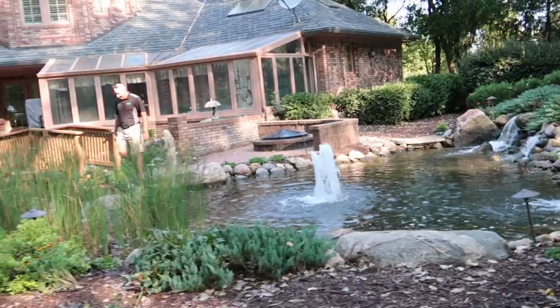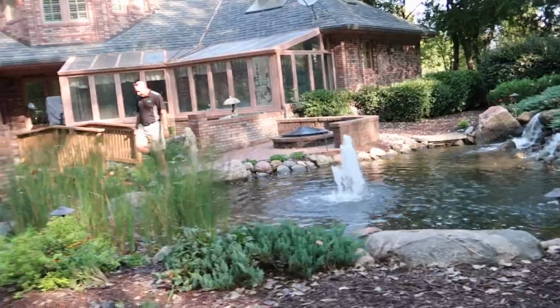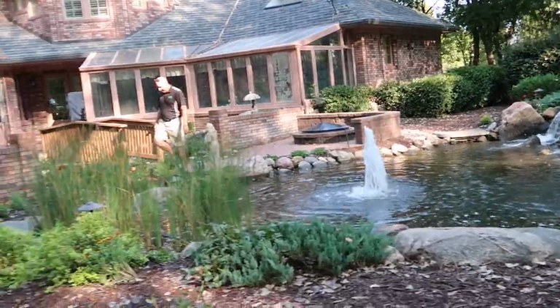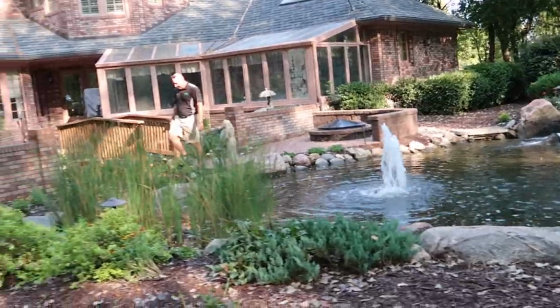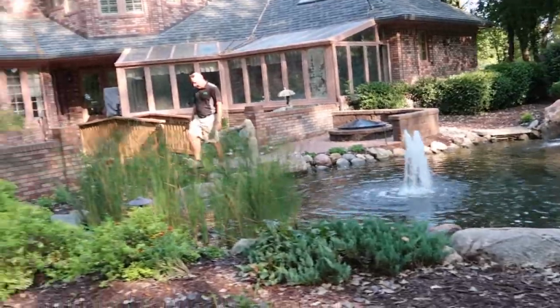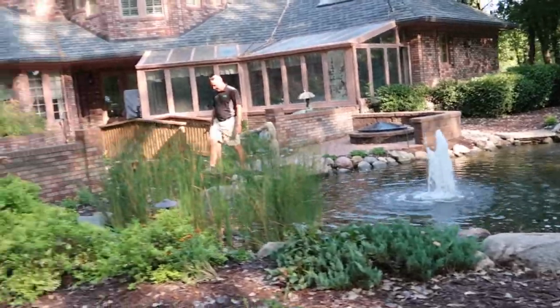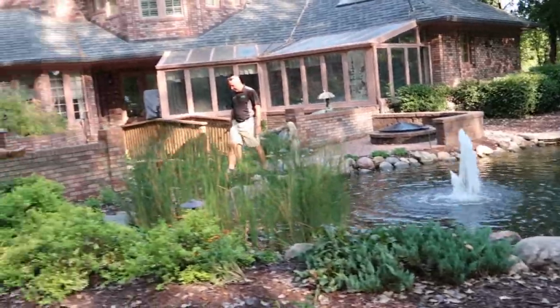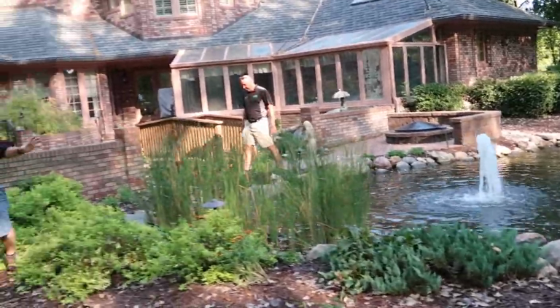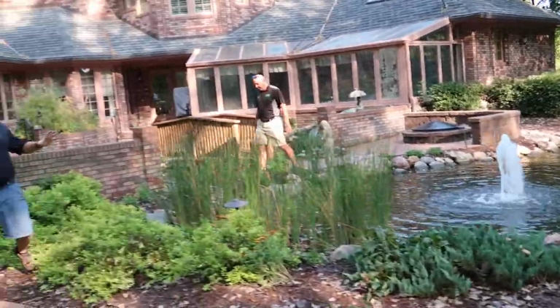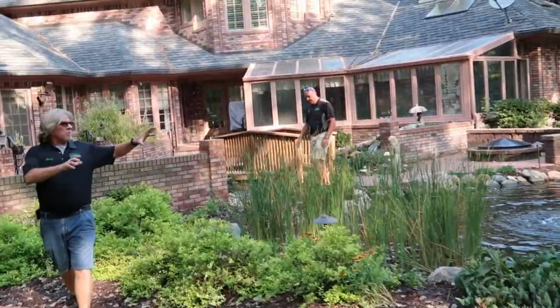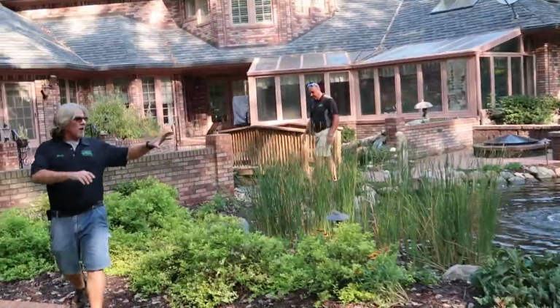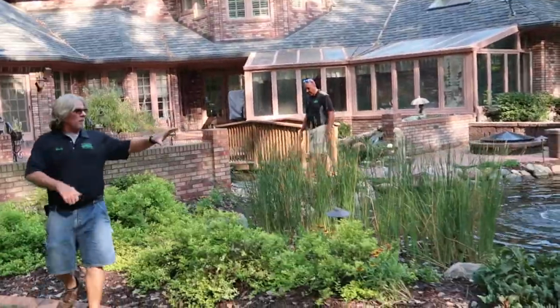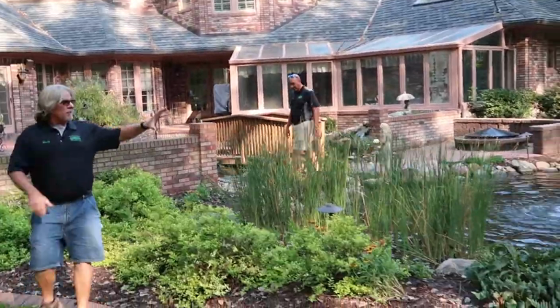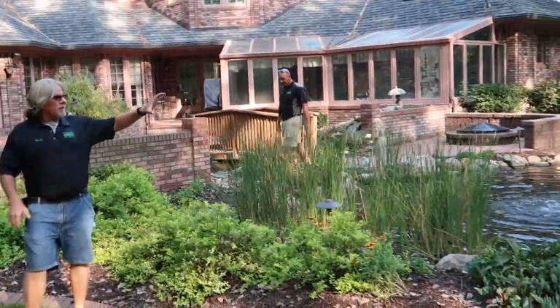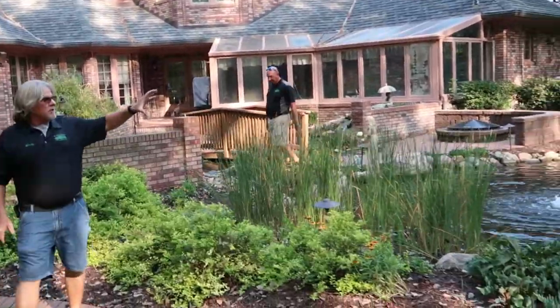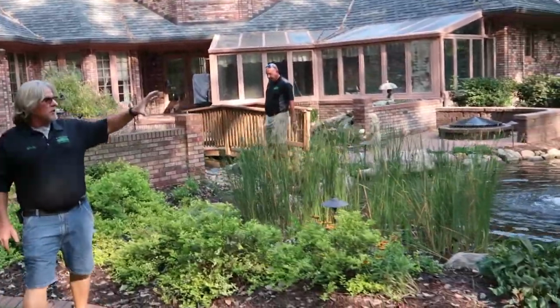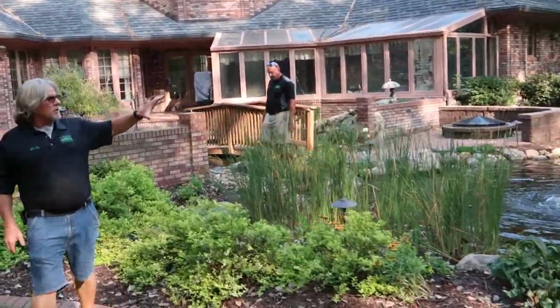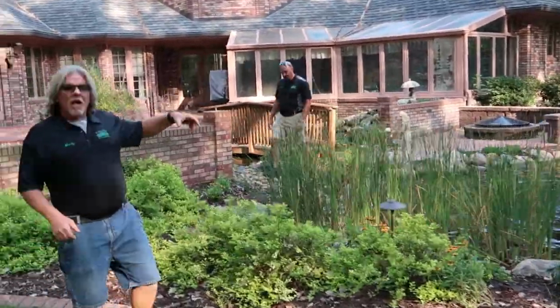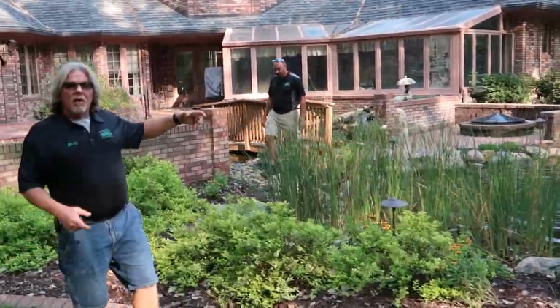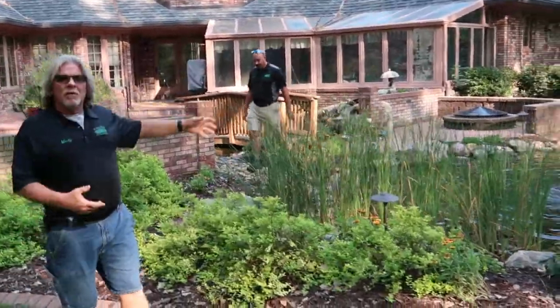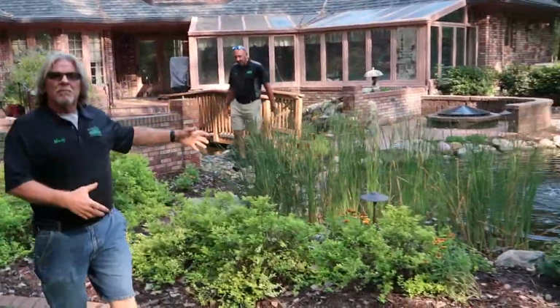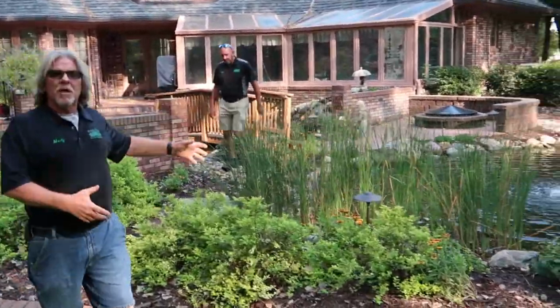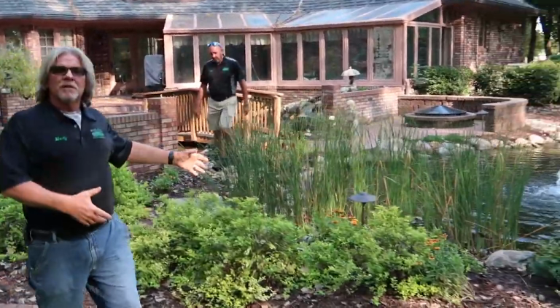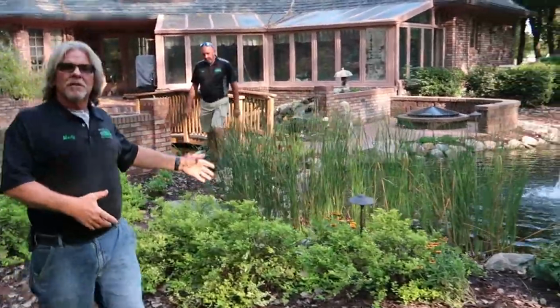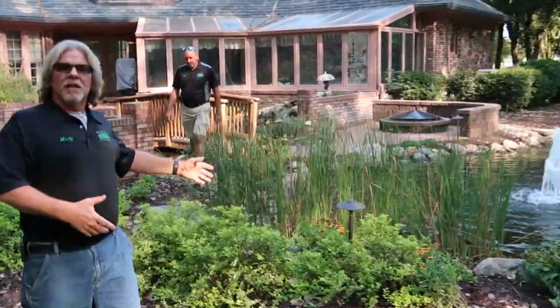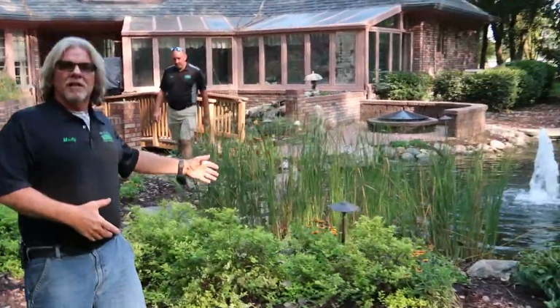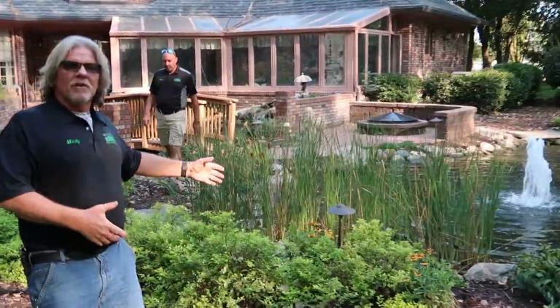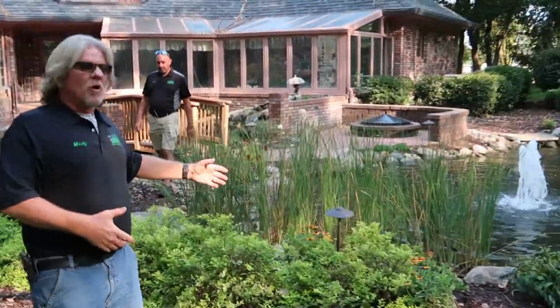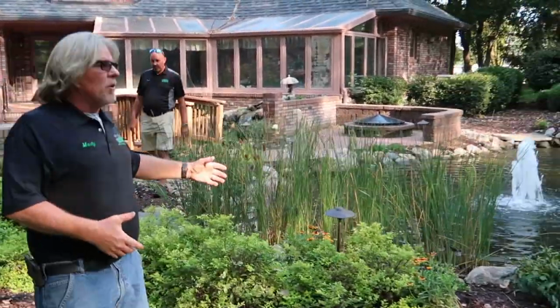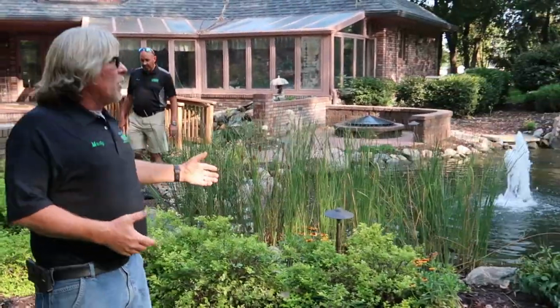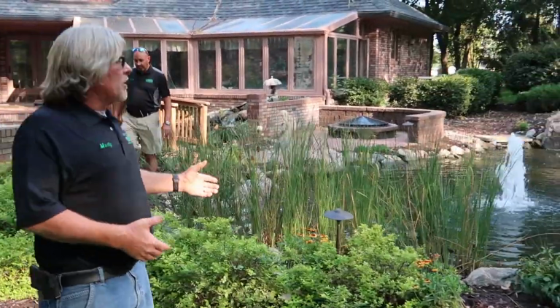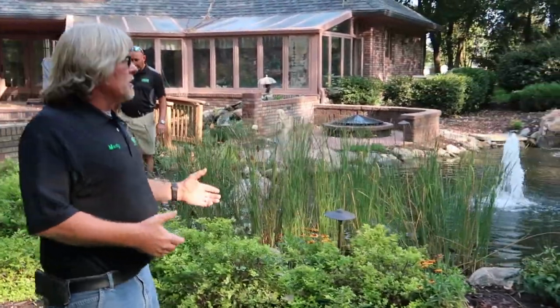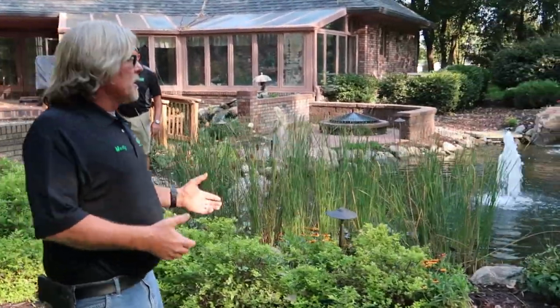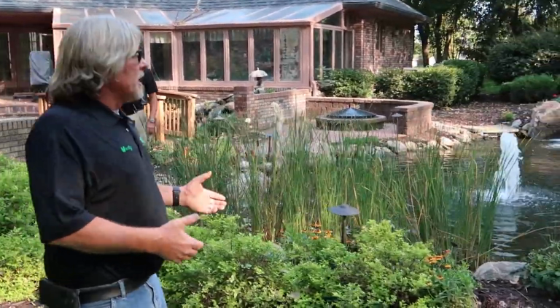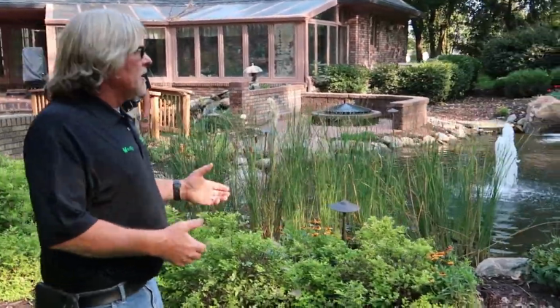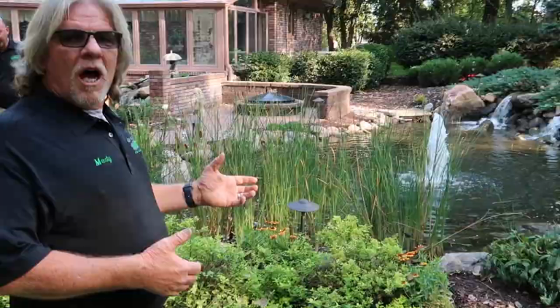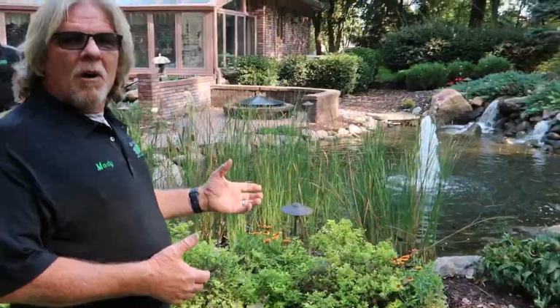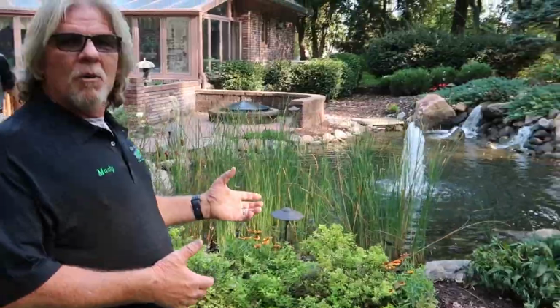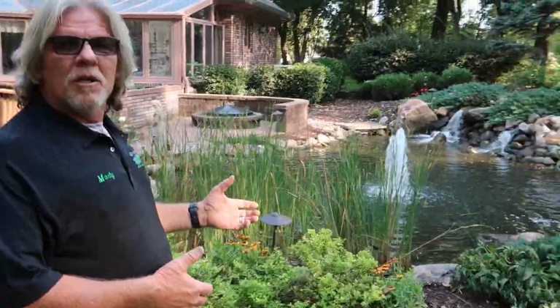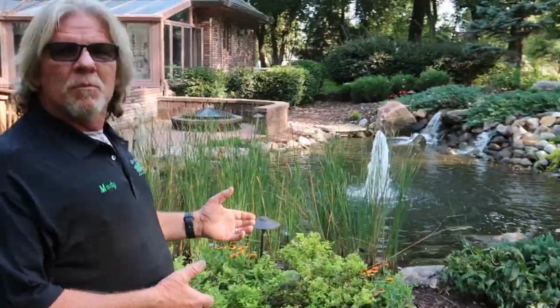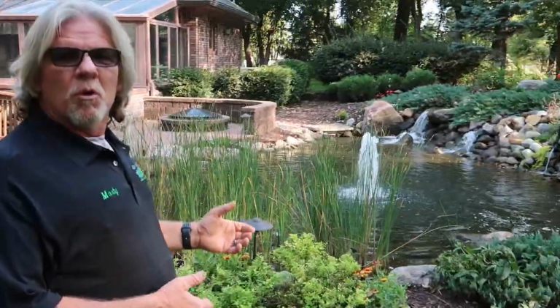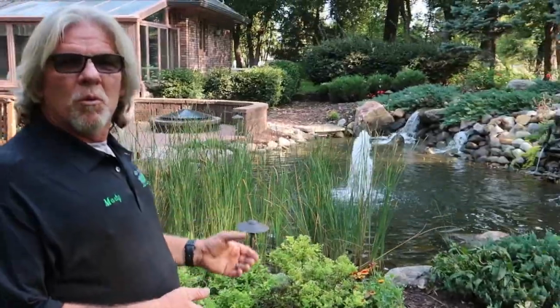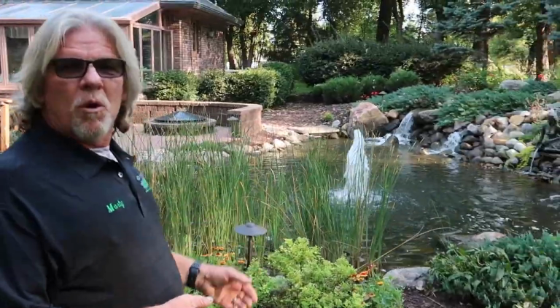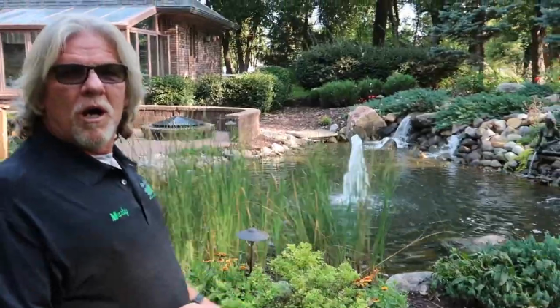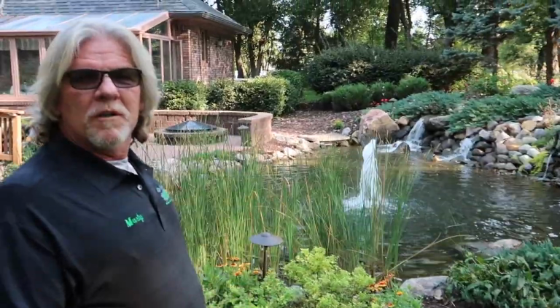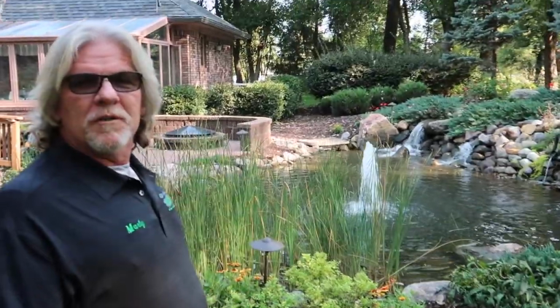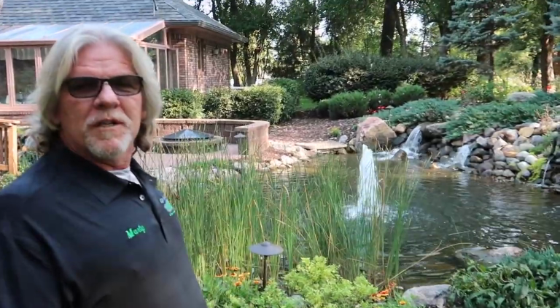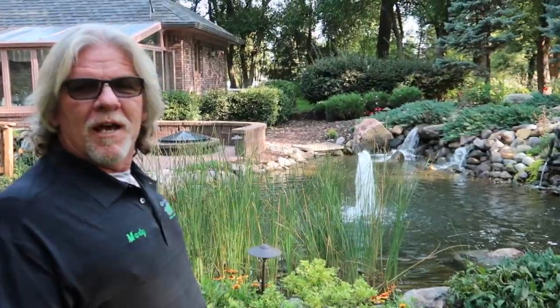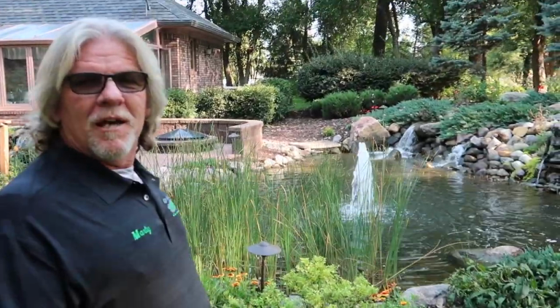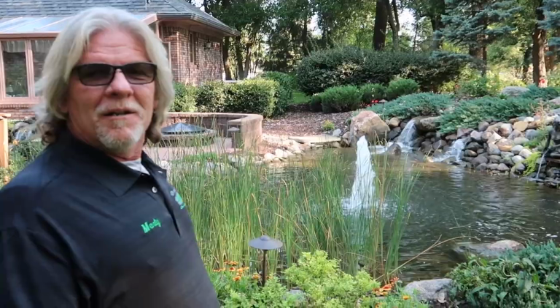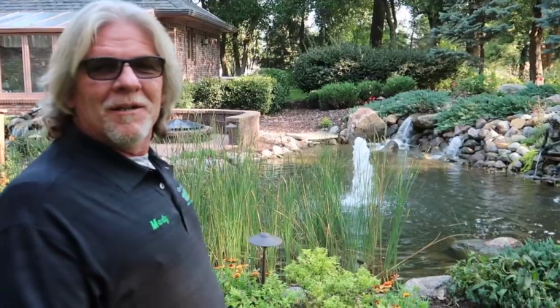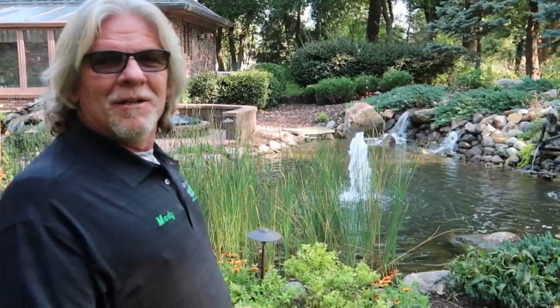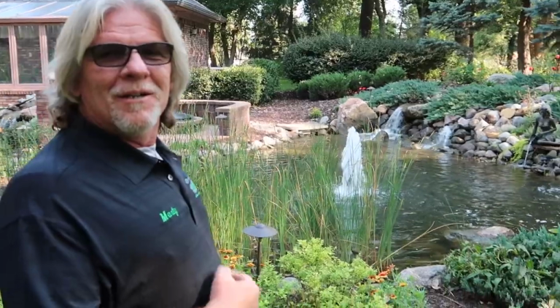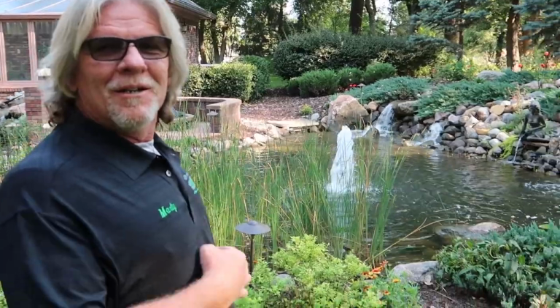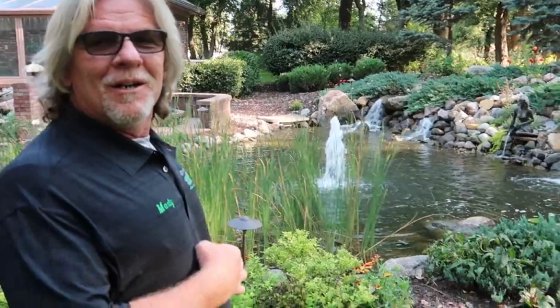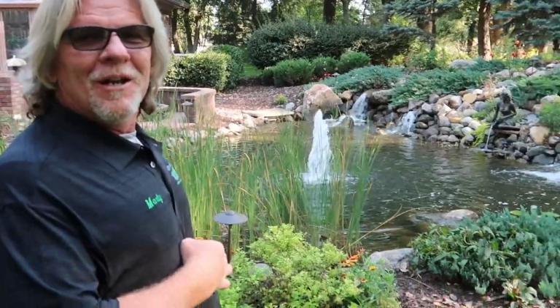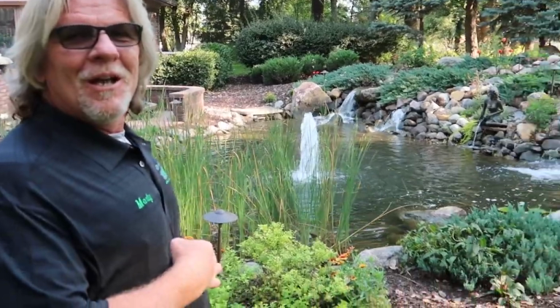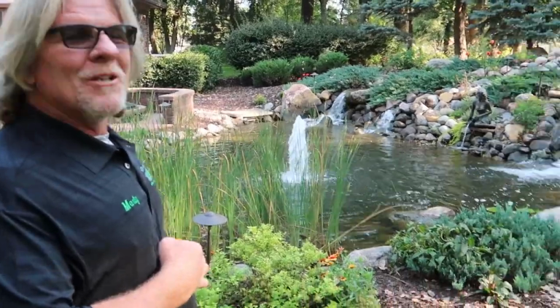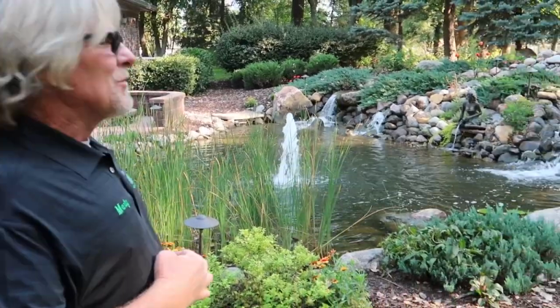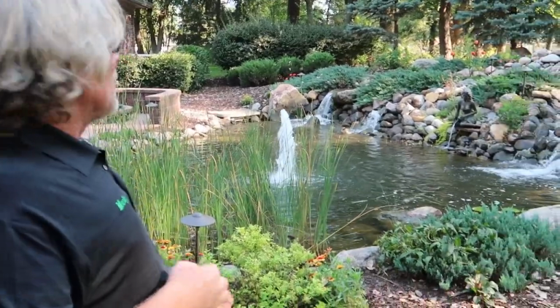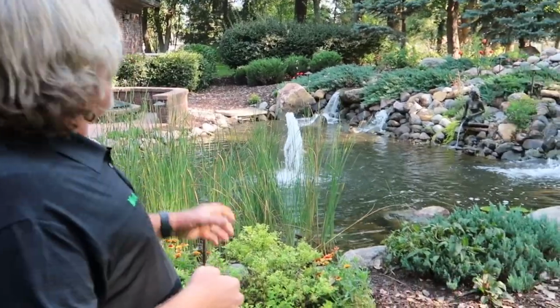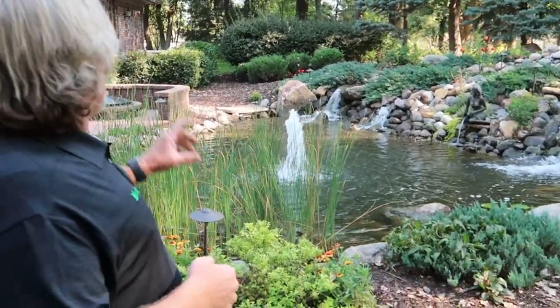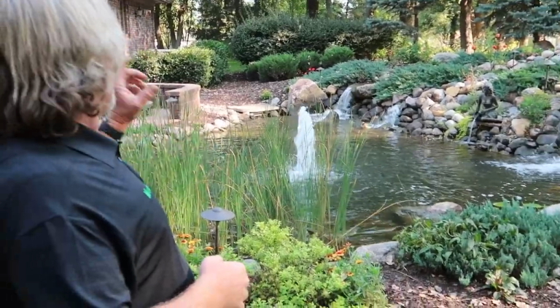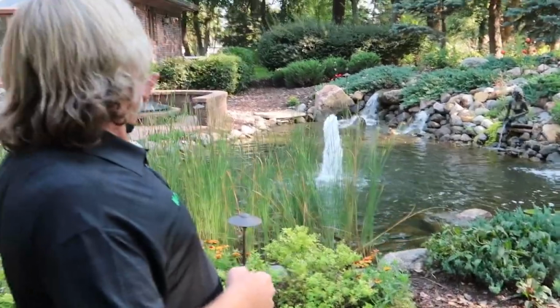We completed this water feature and we plugged it in, and the homeowners were like, 'I wanted more water than that.' What? So then...